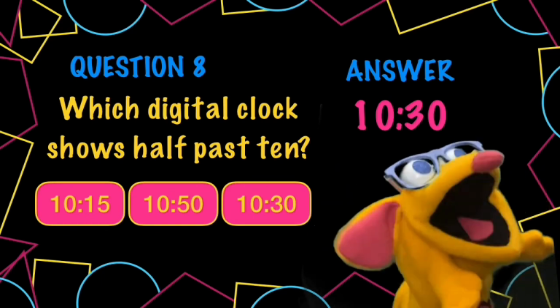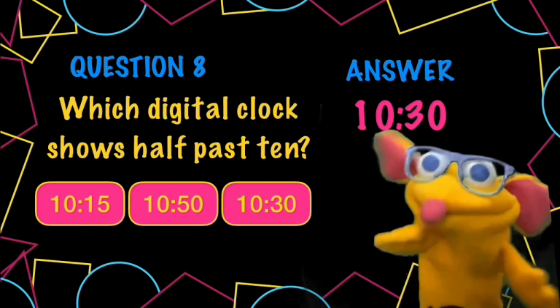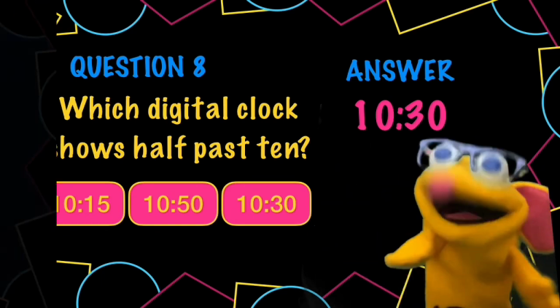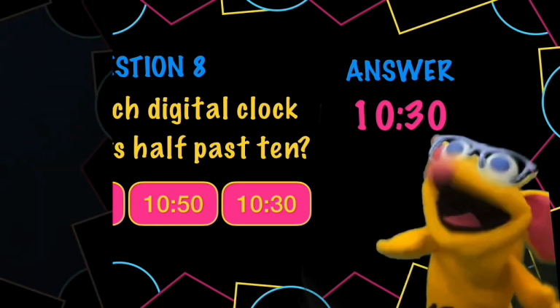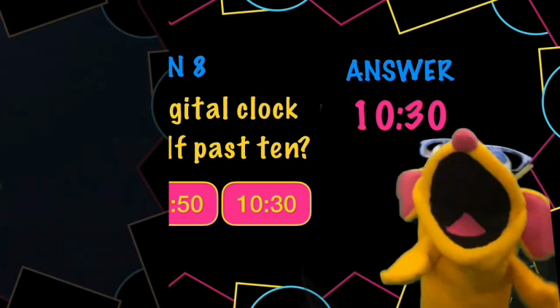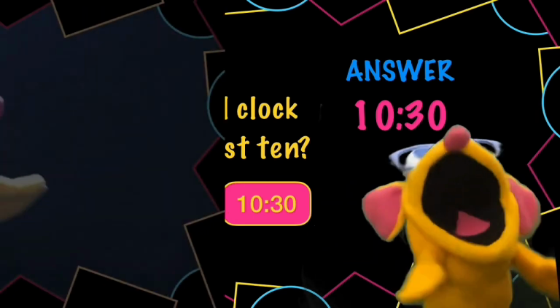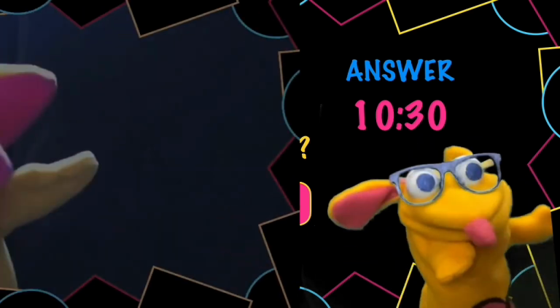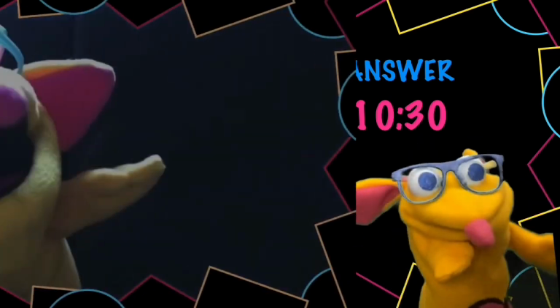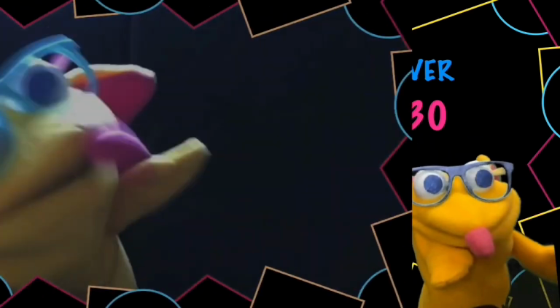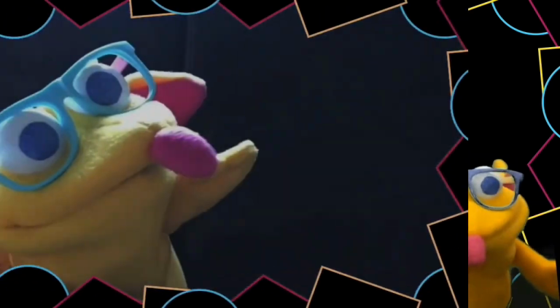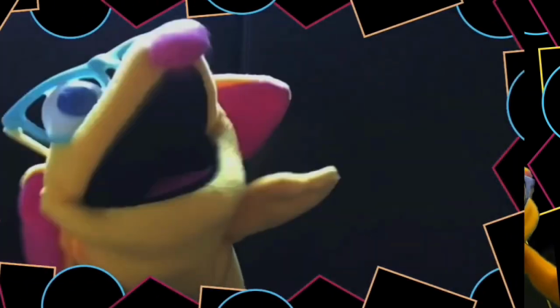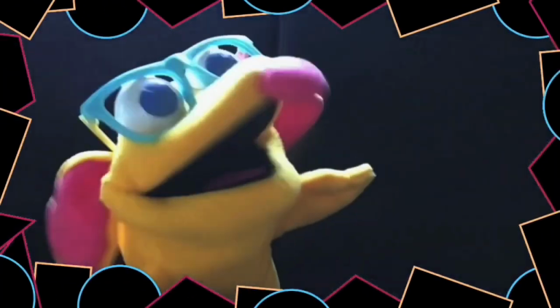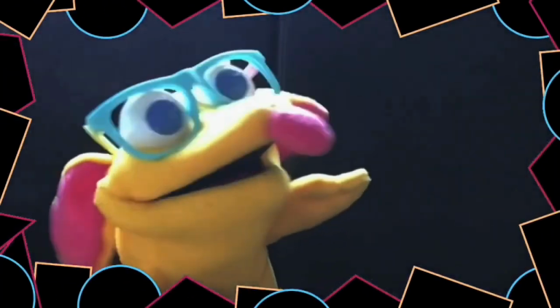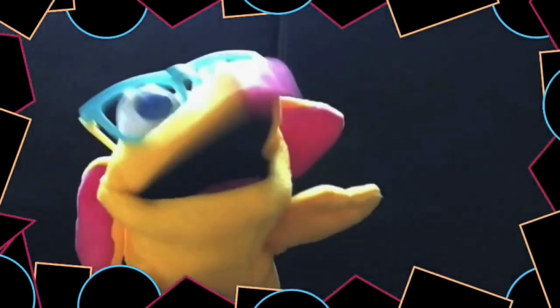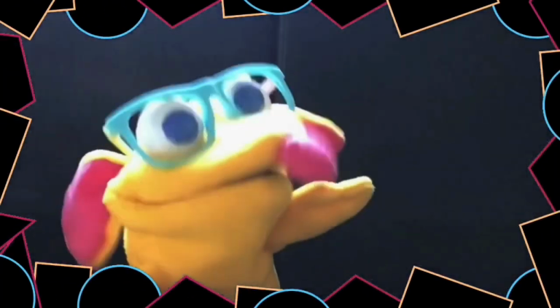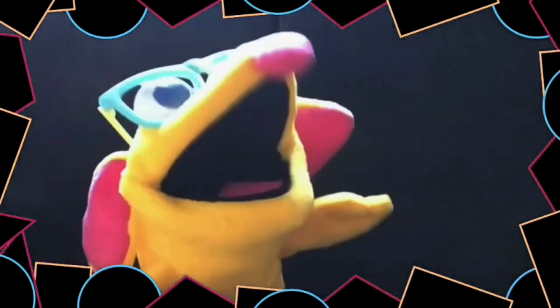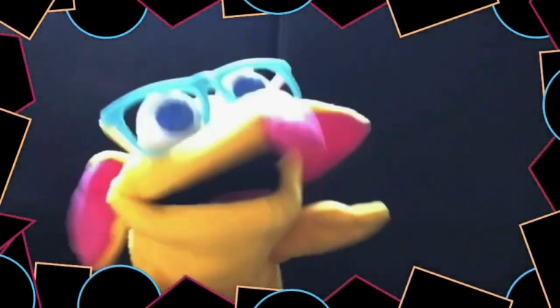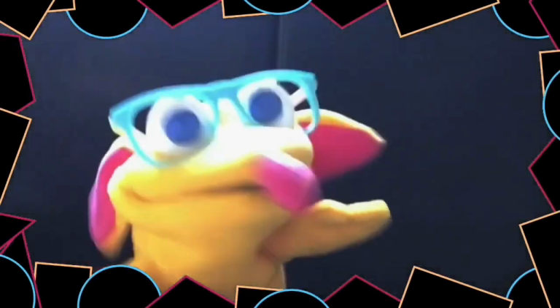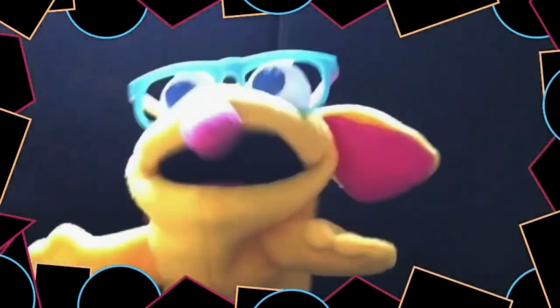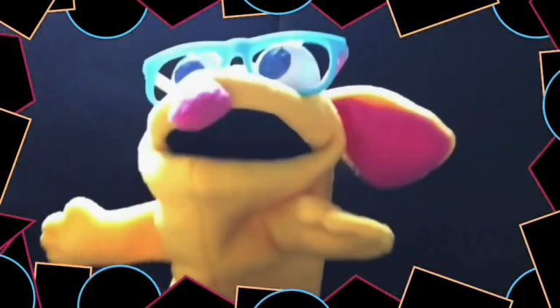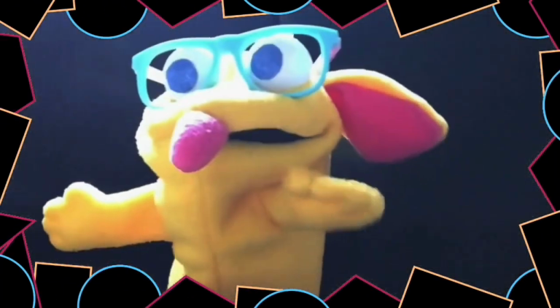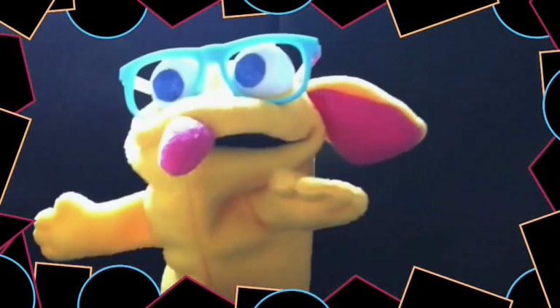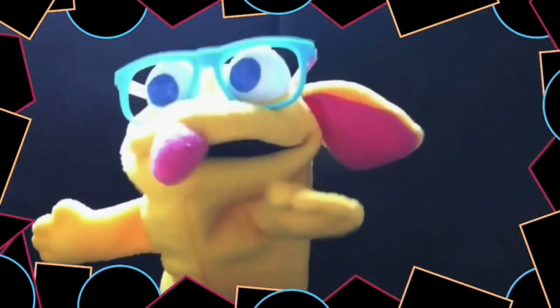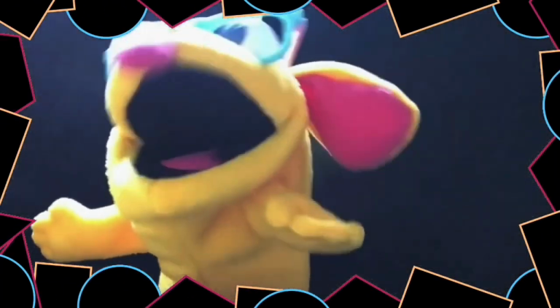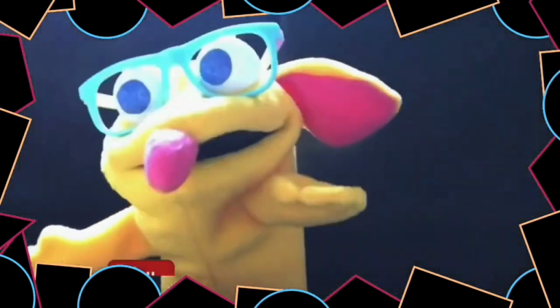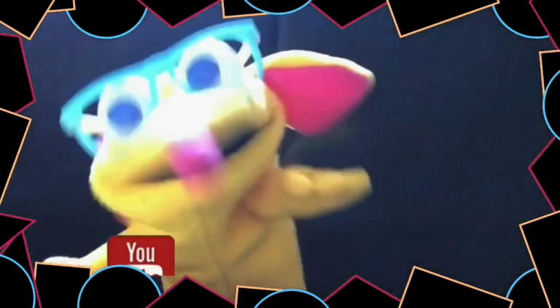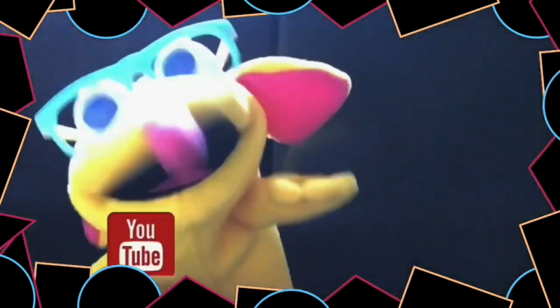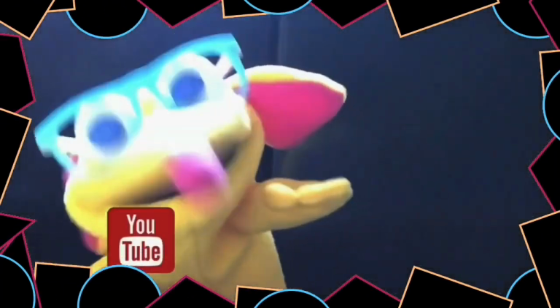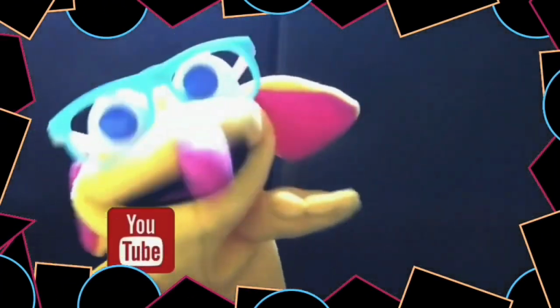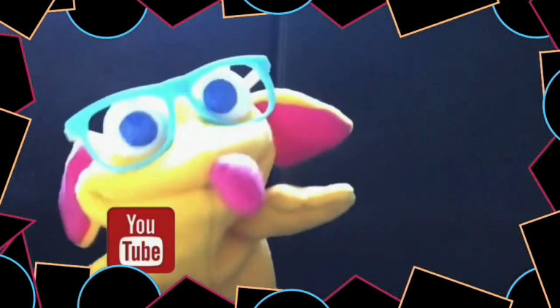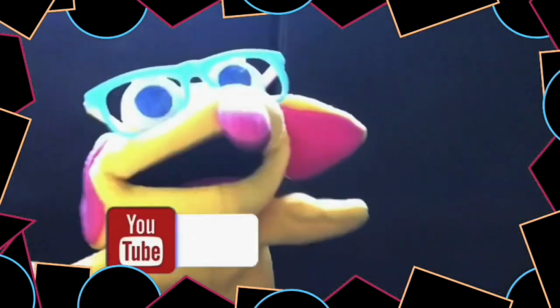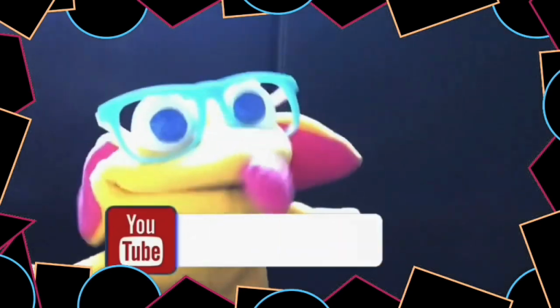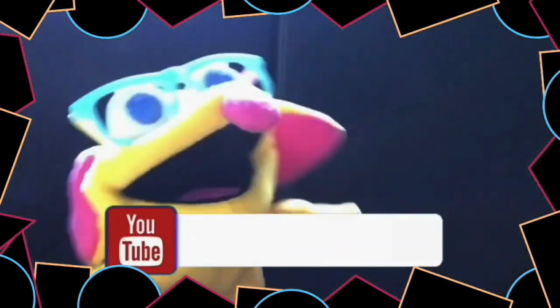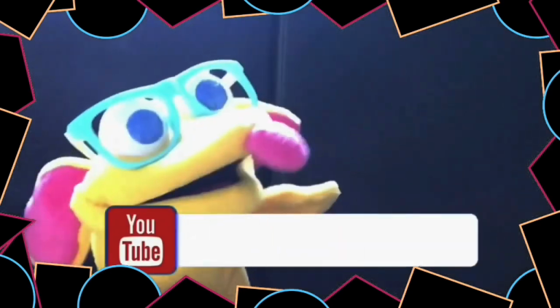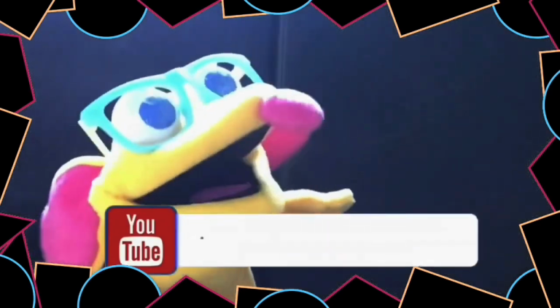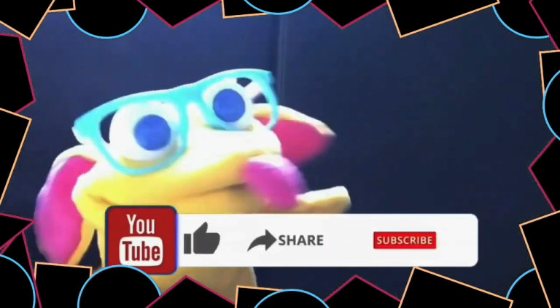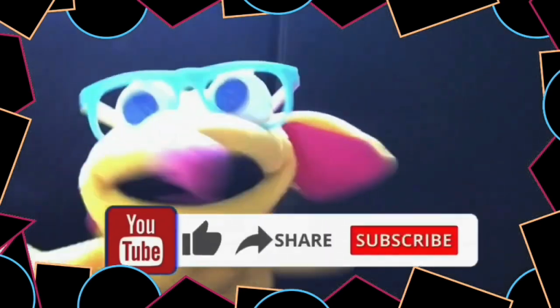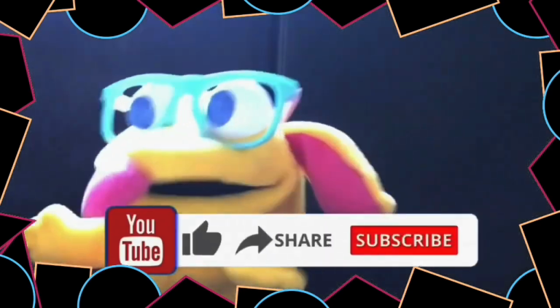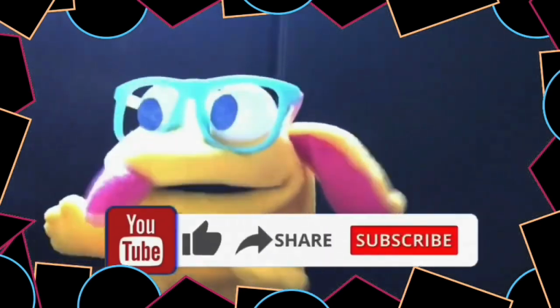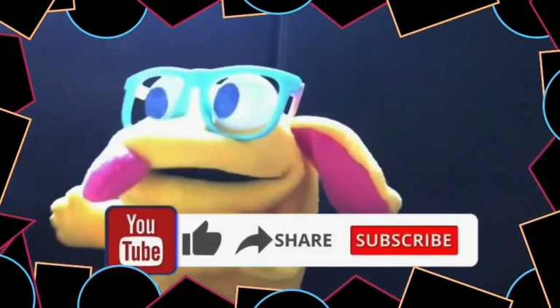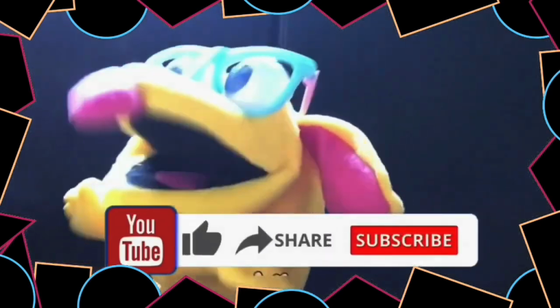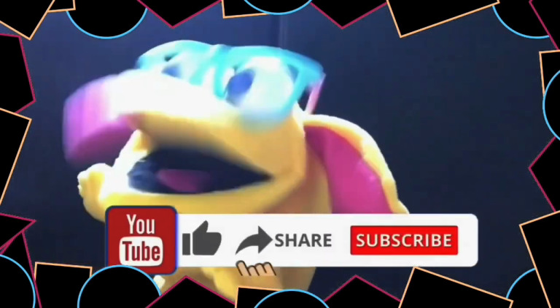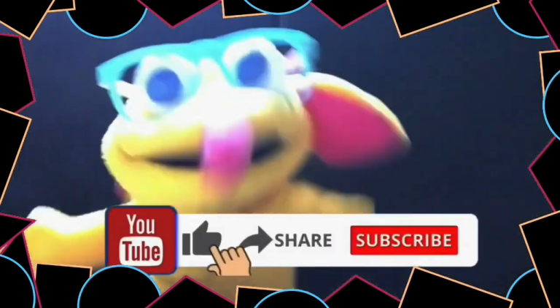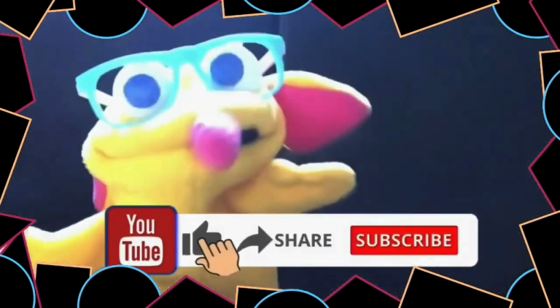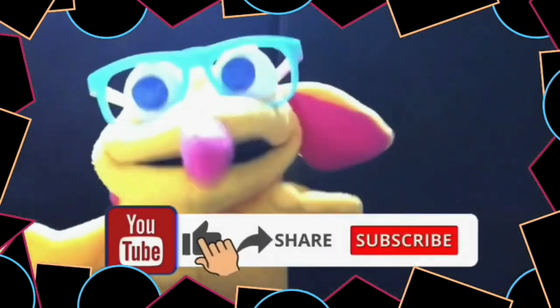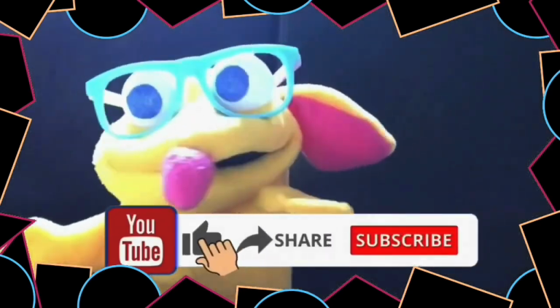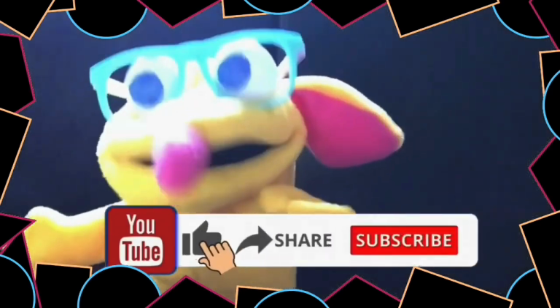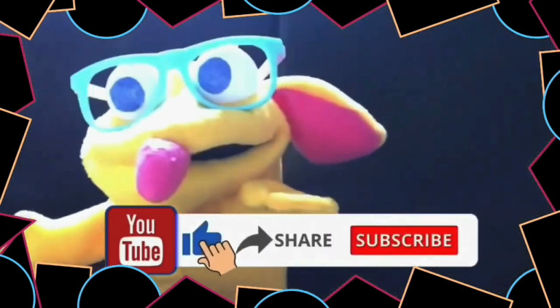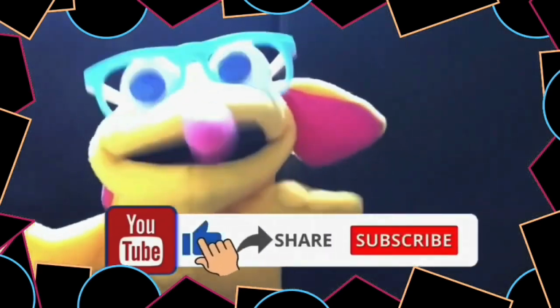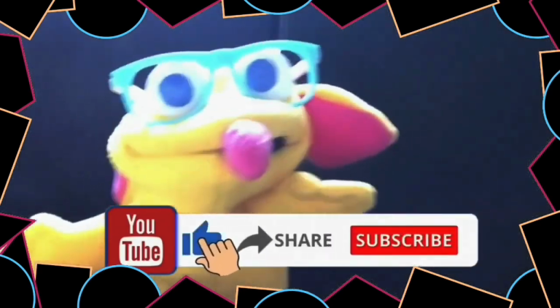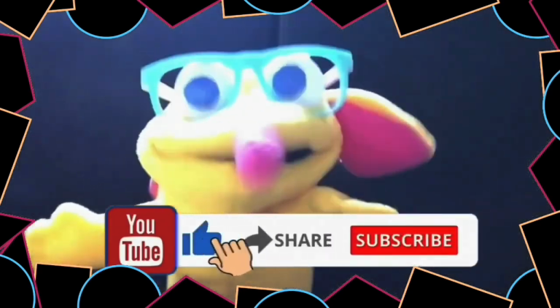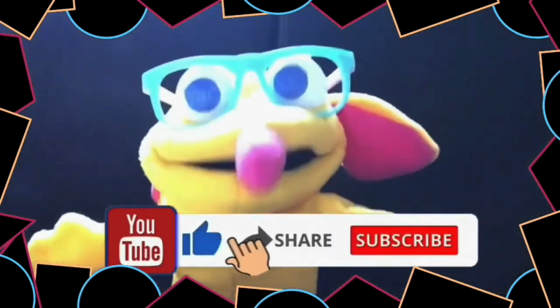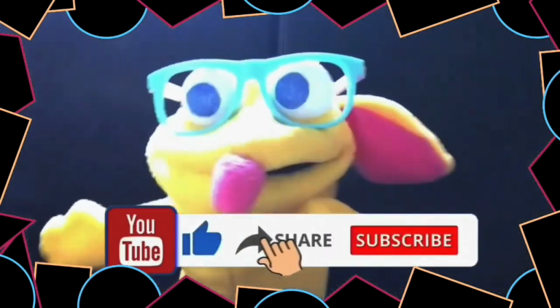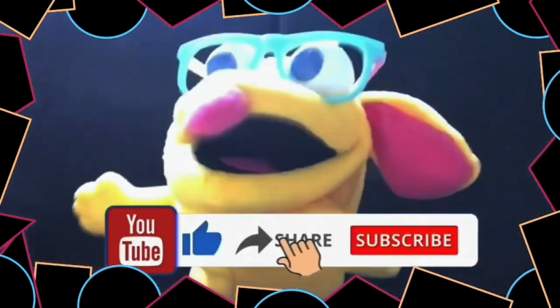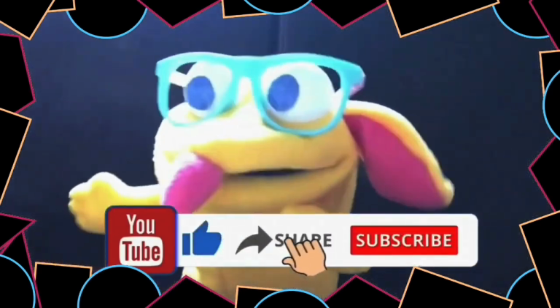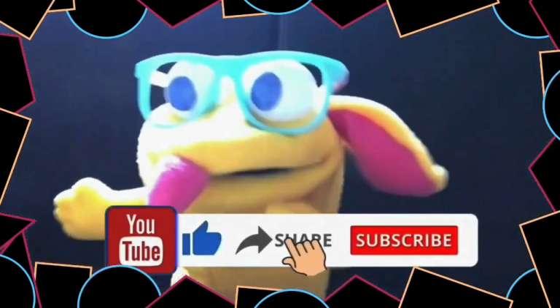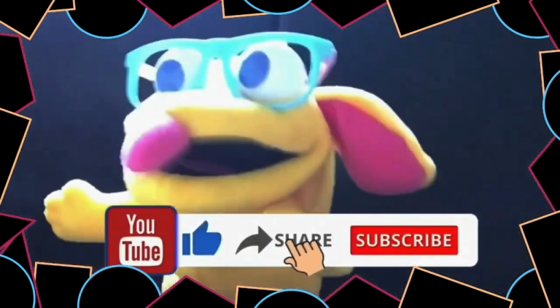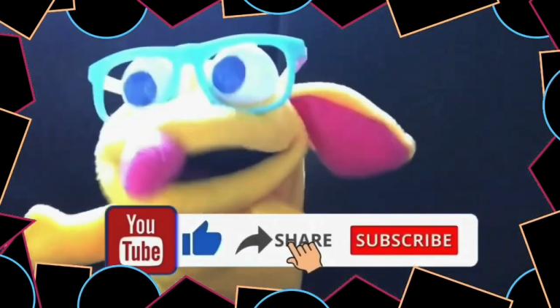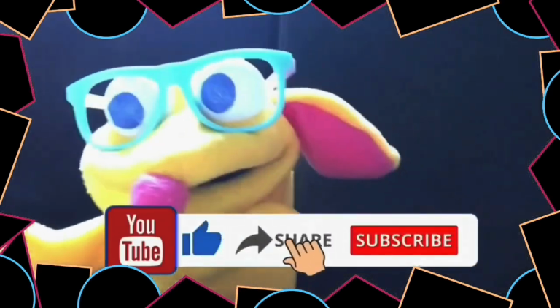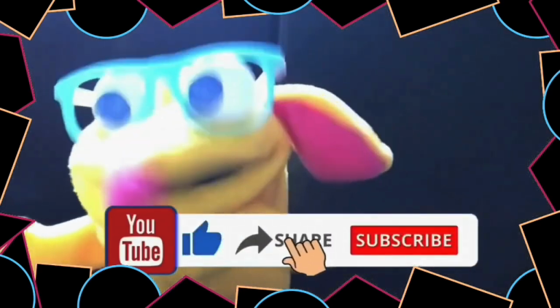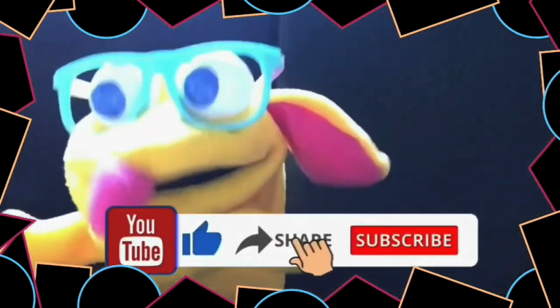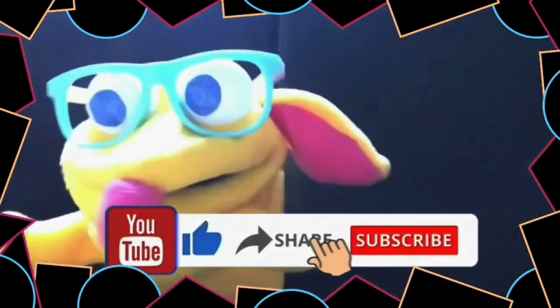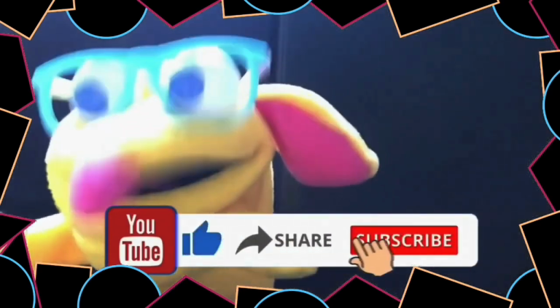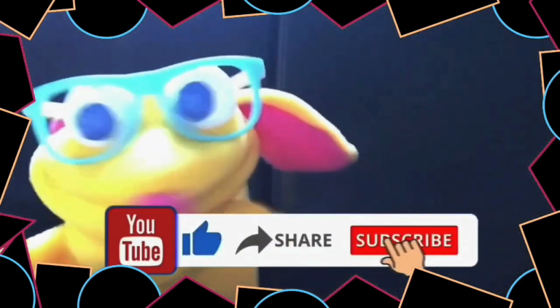Okay, next time on Brianna's Maths with a Mouse. Don't forget to like, subscribe, and share. You all will, because you like me much, much more than my big brother.